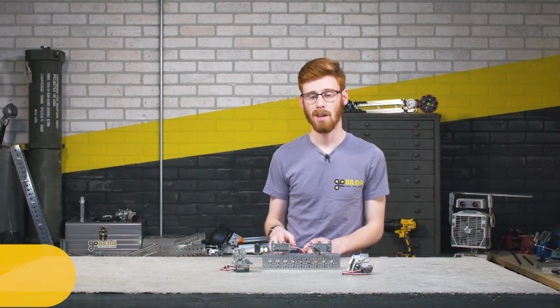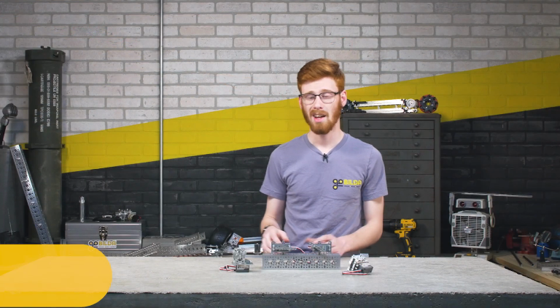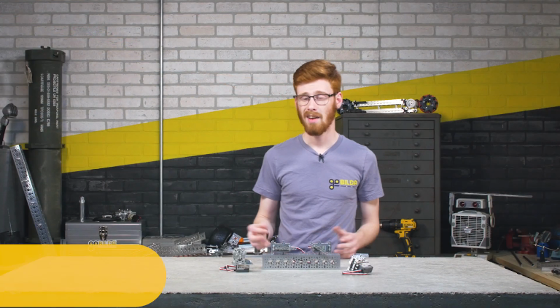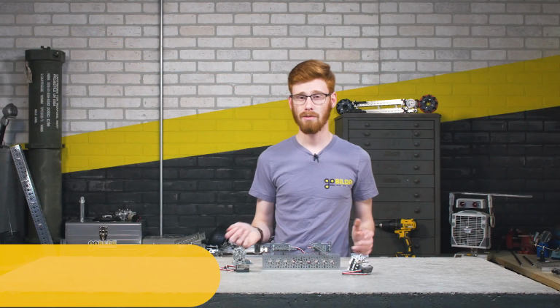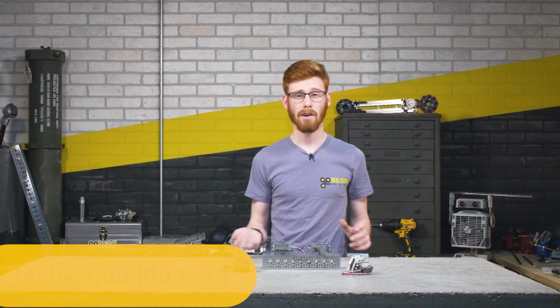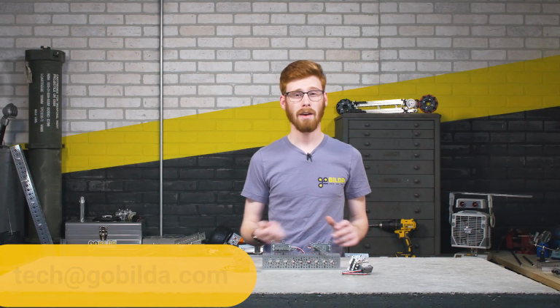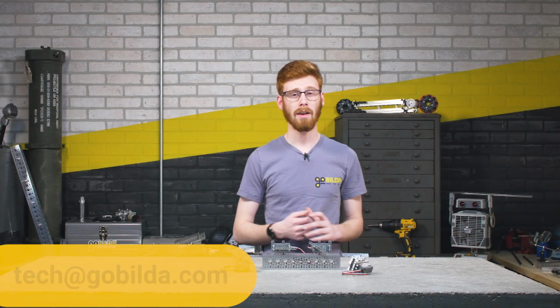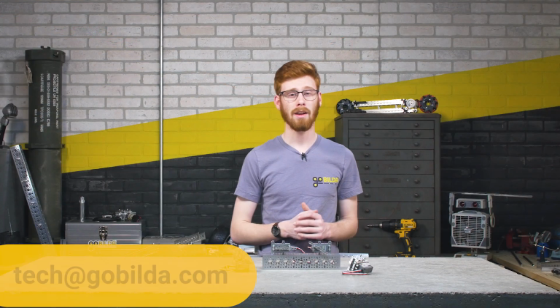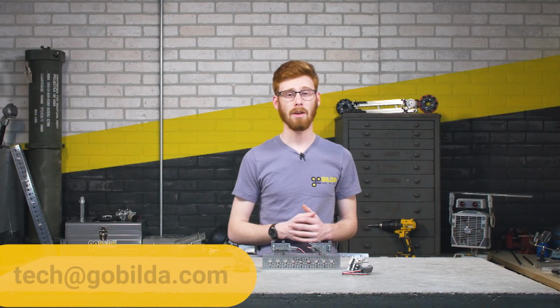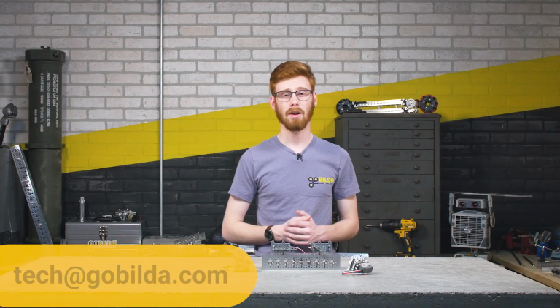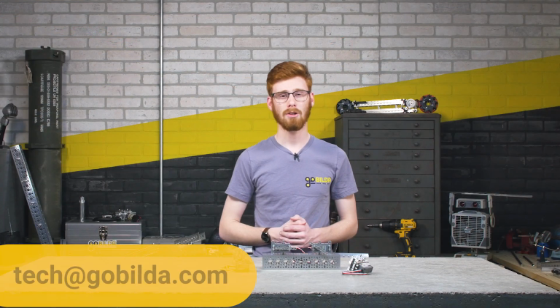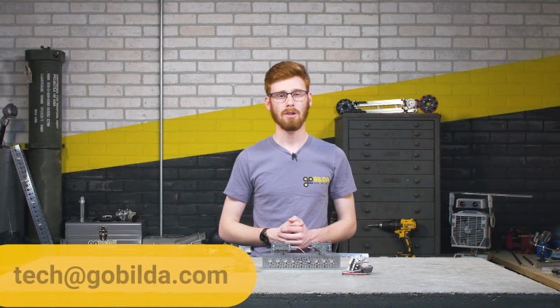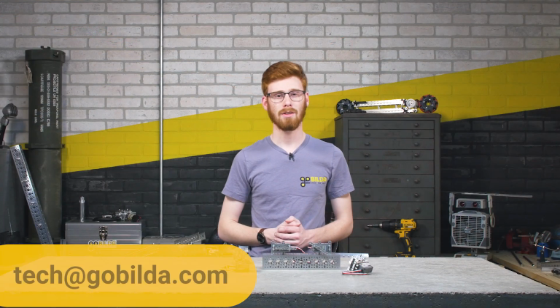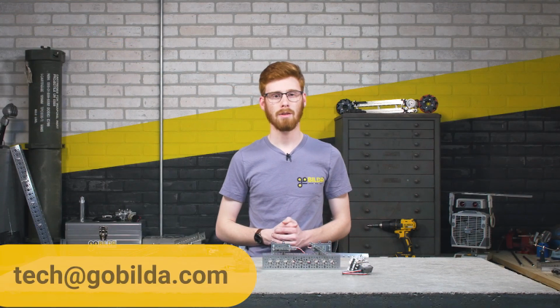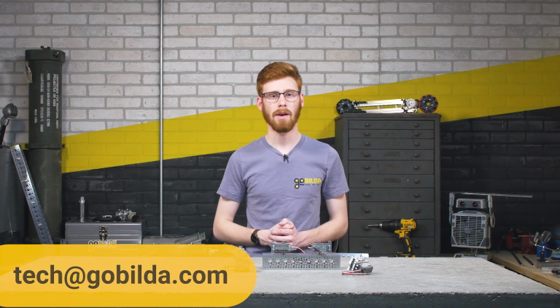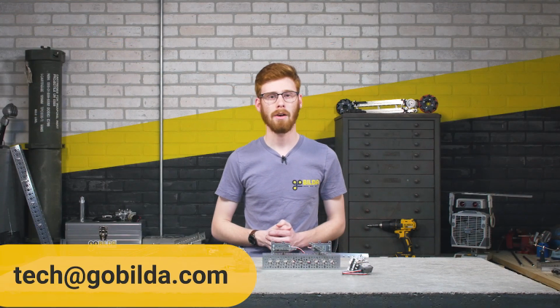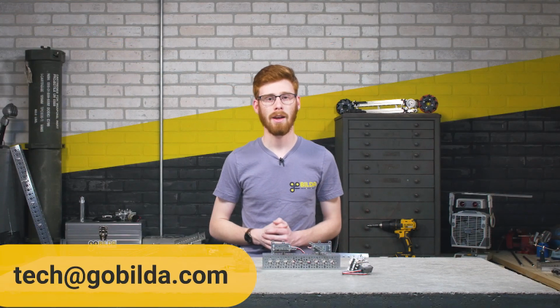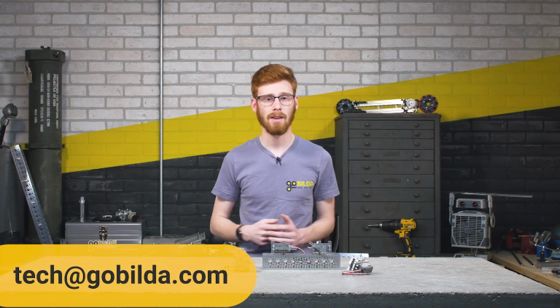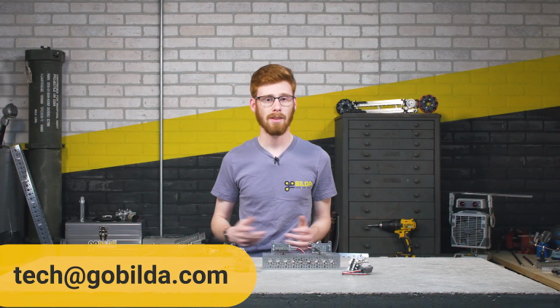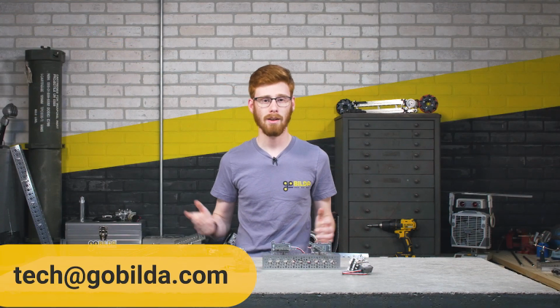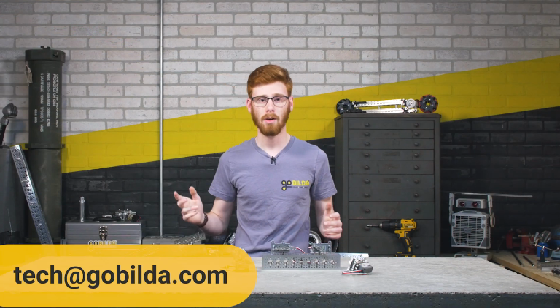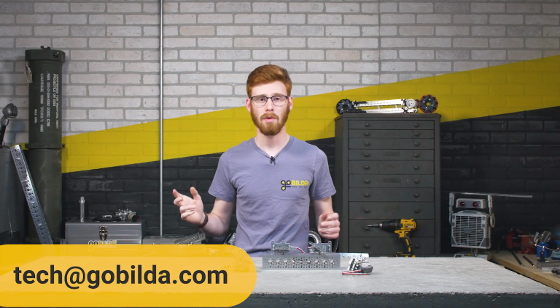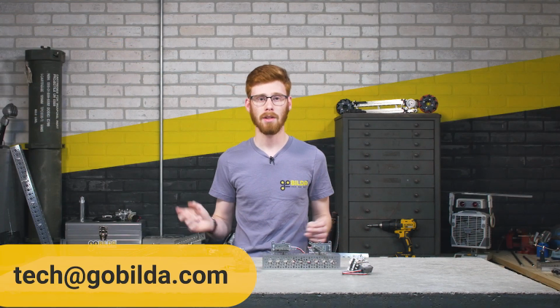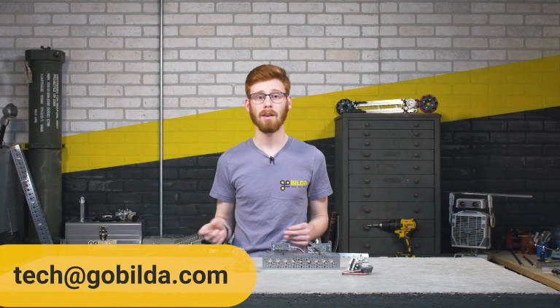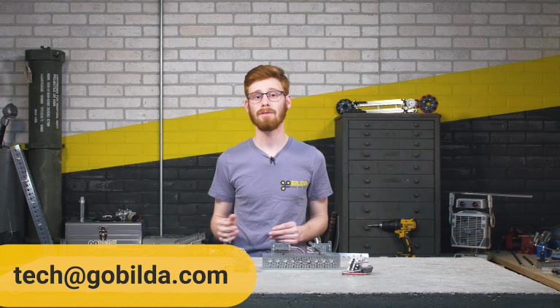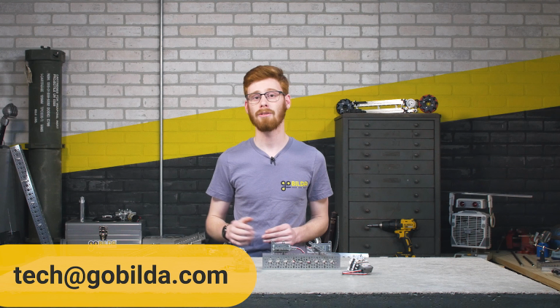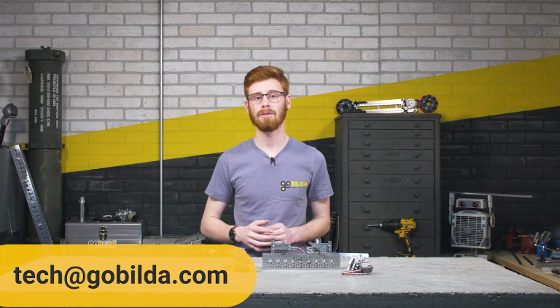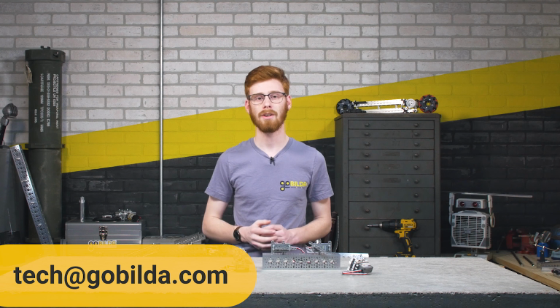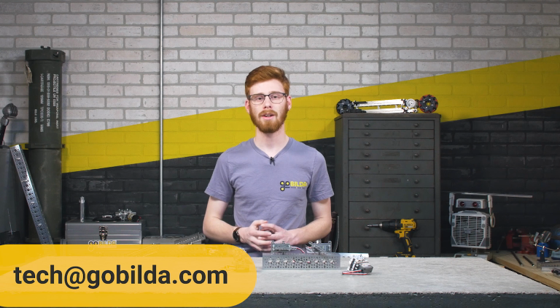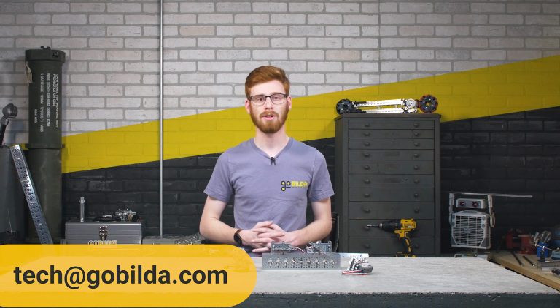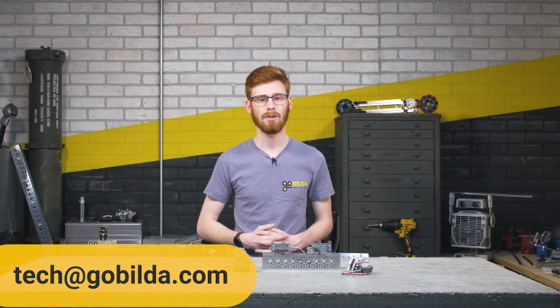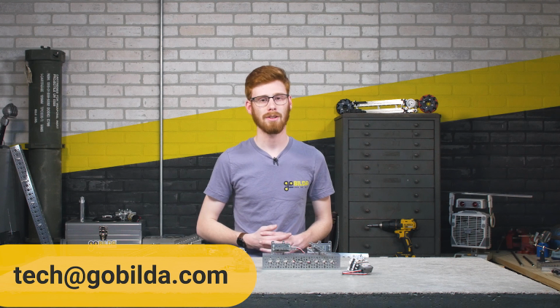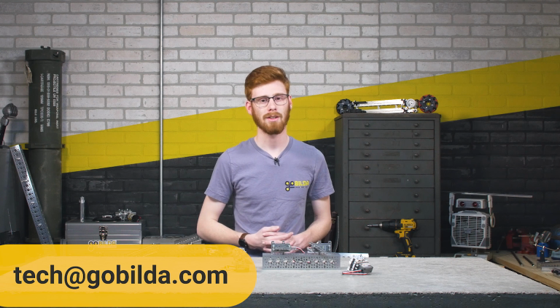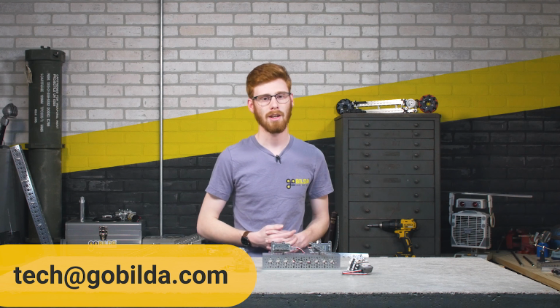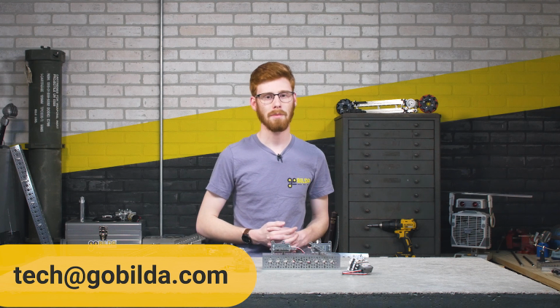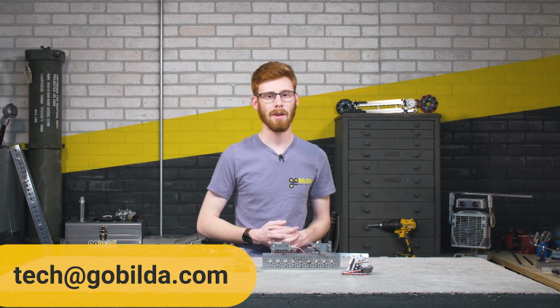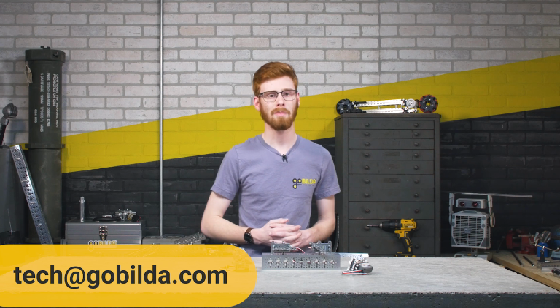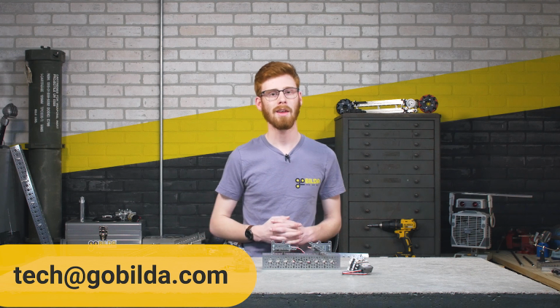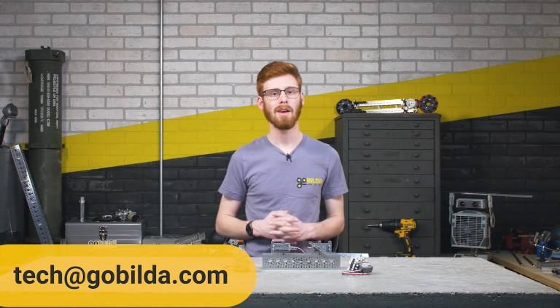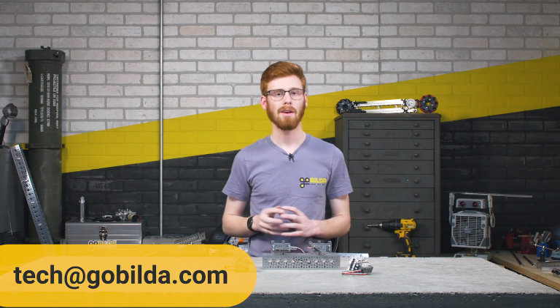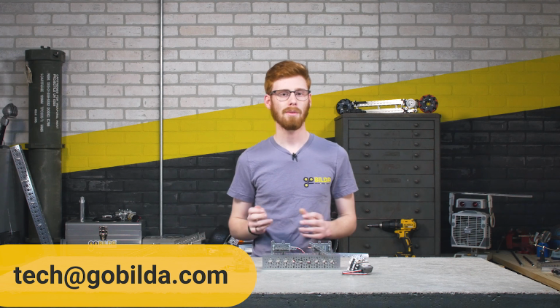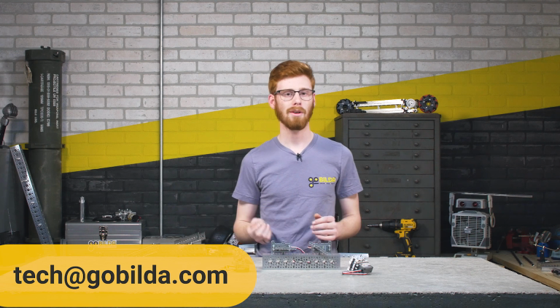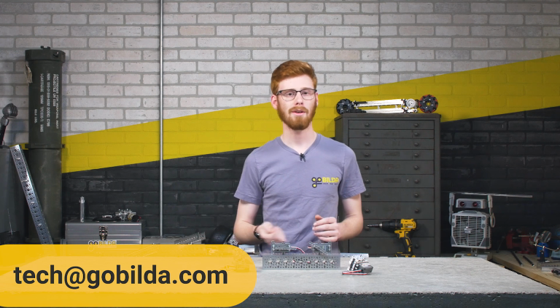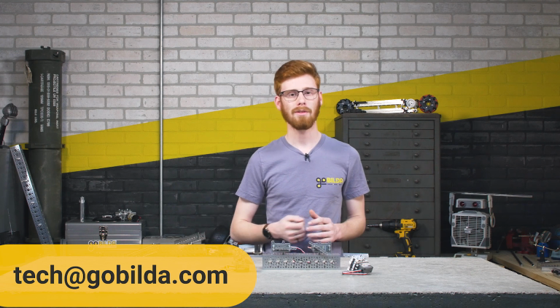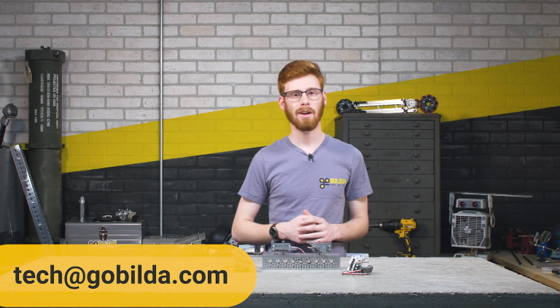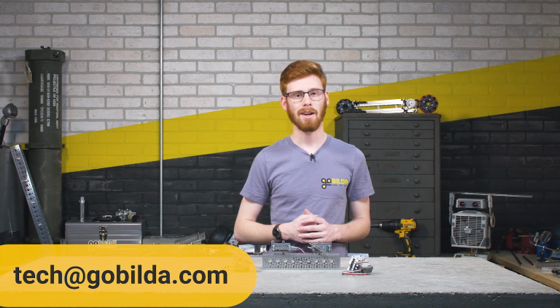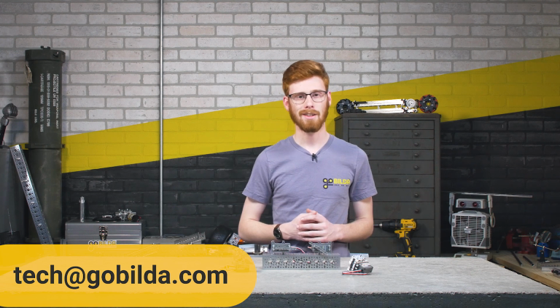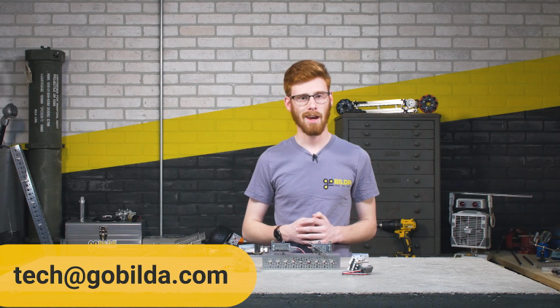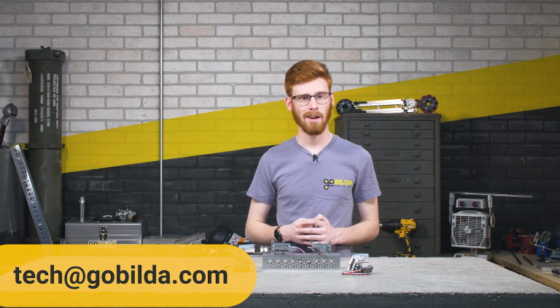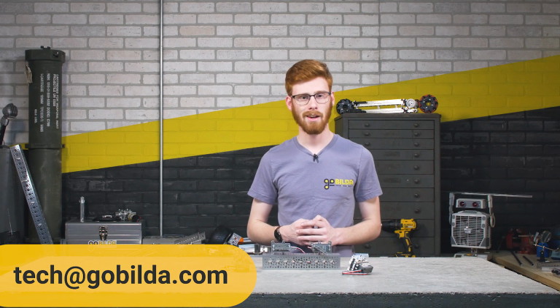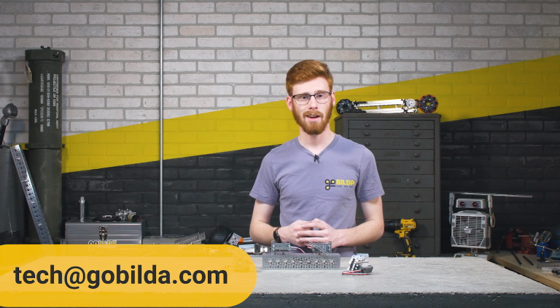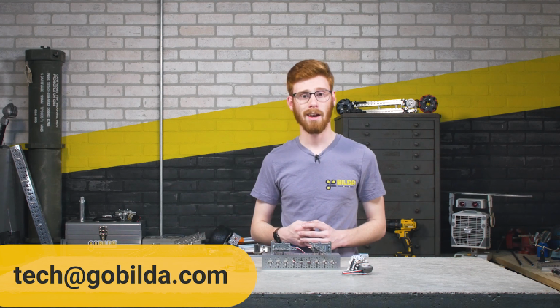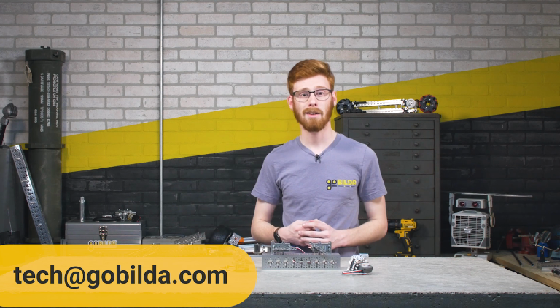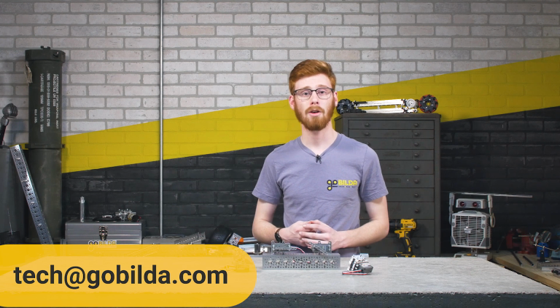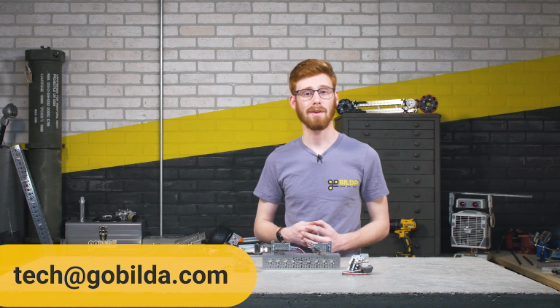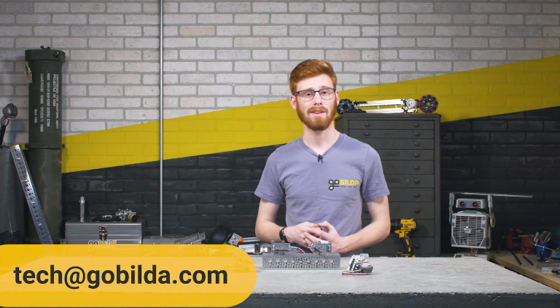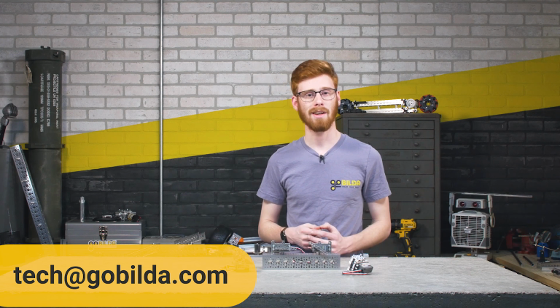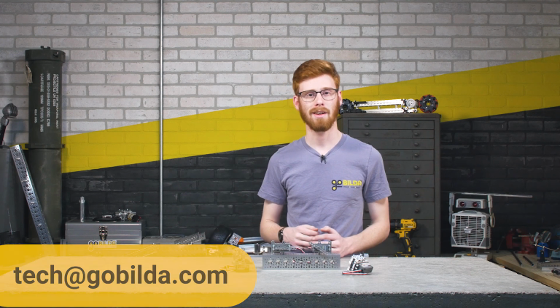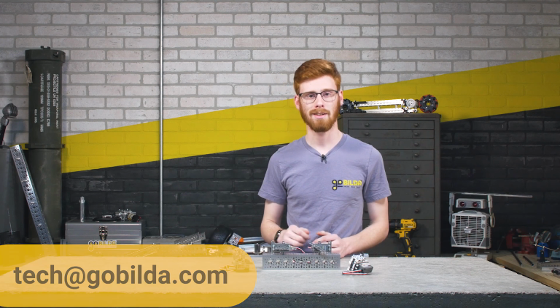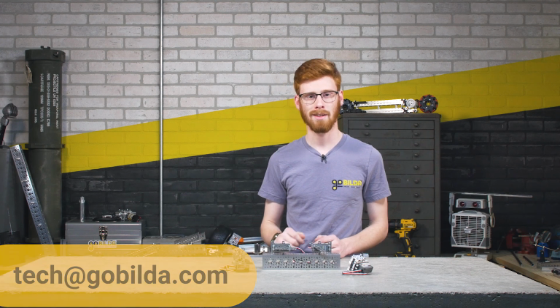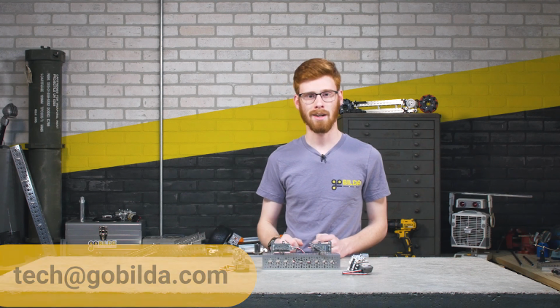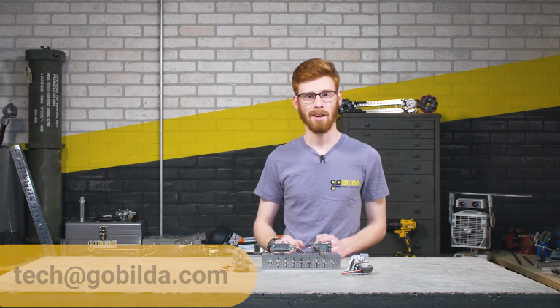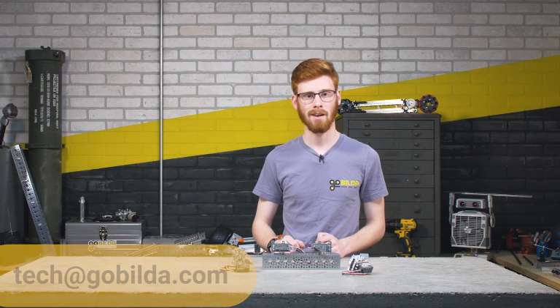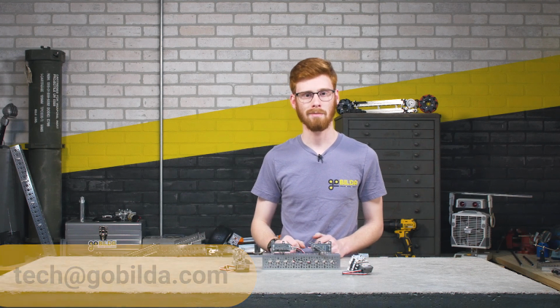If you've got any questions about anything Gobilda, feel free to shoot us an email. We're over at tech@gobilda.com.